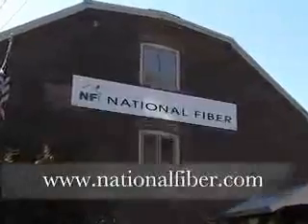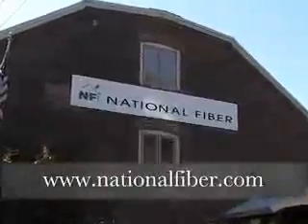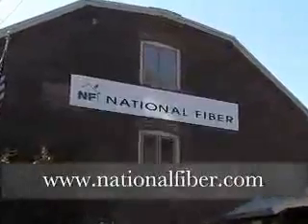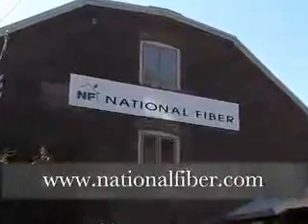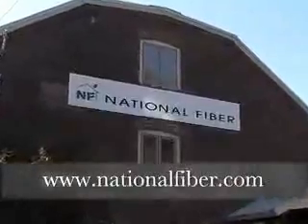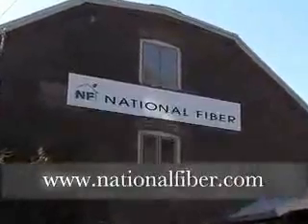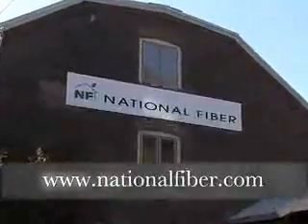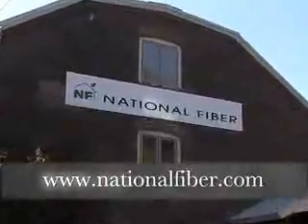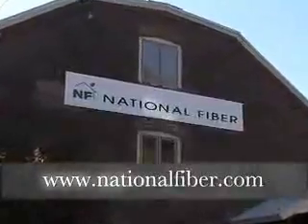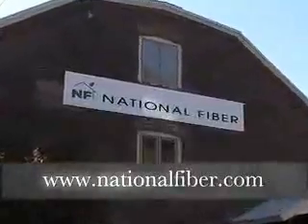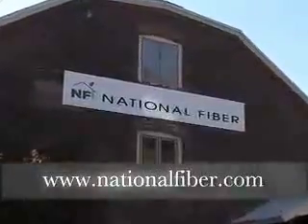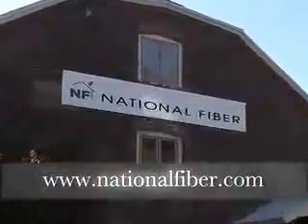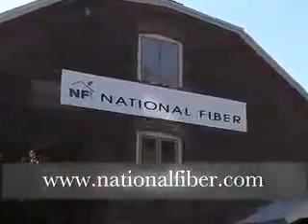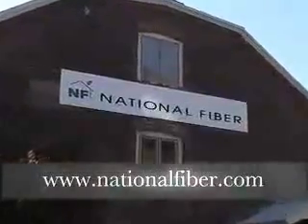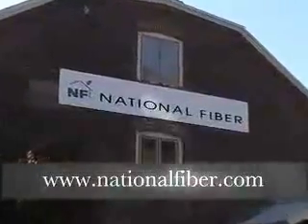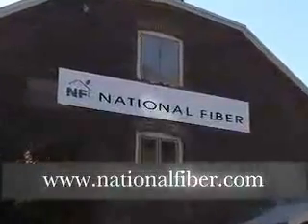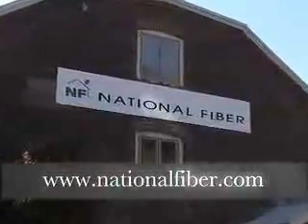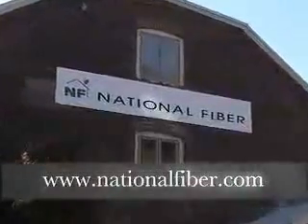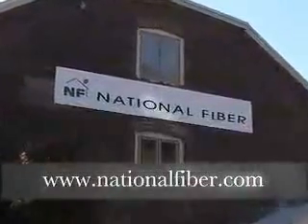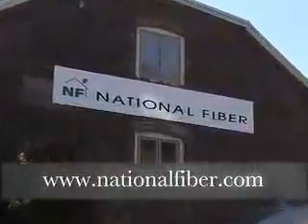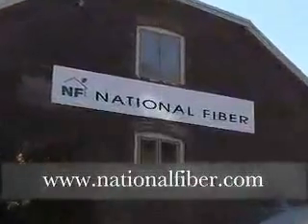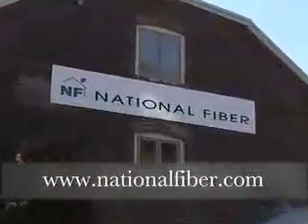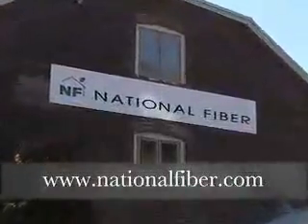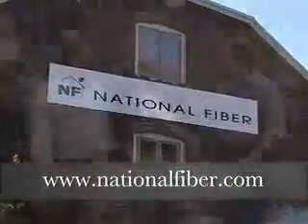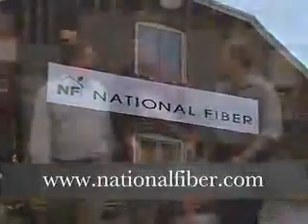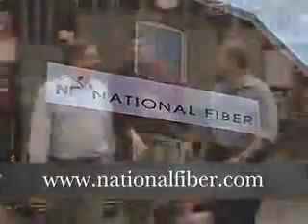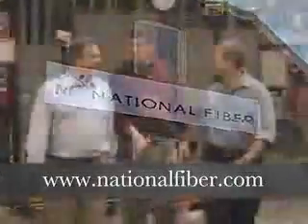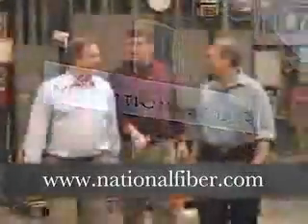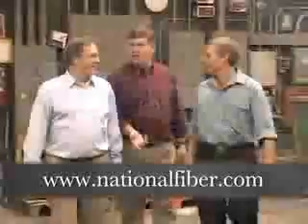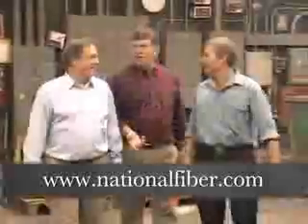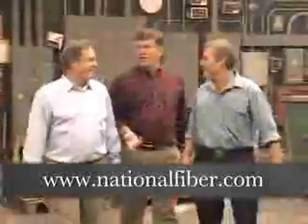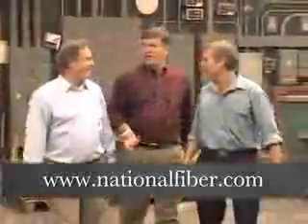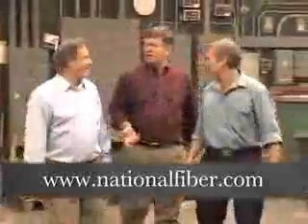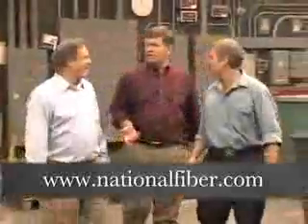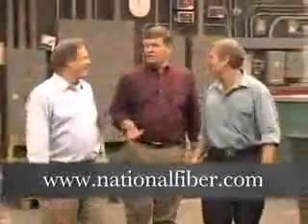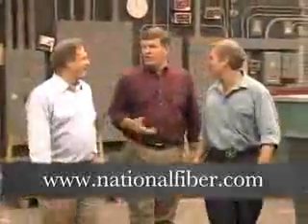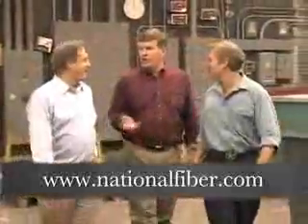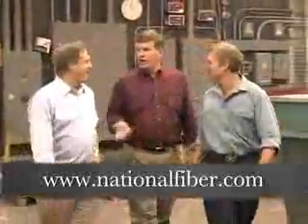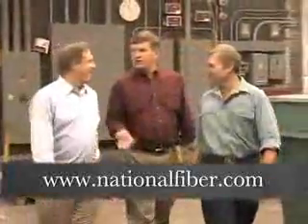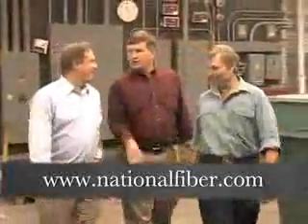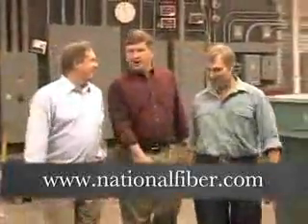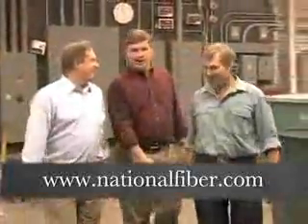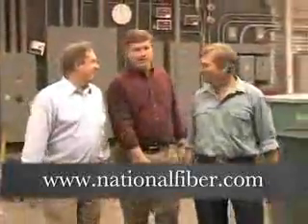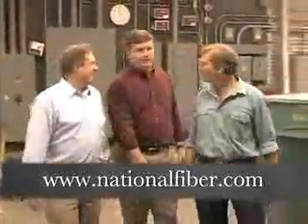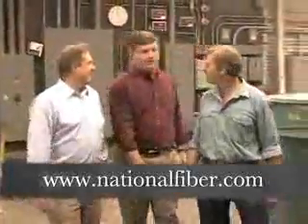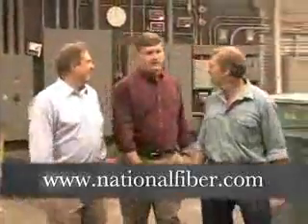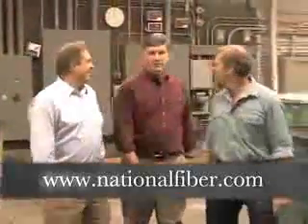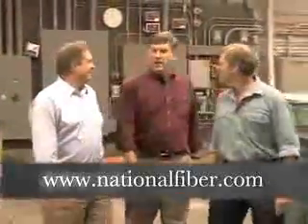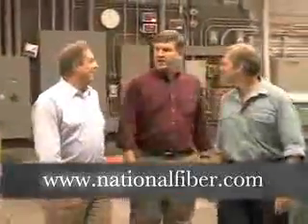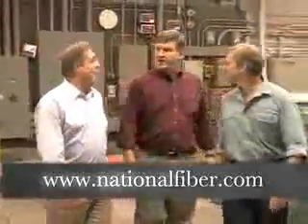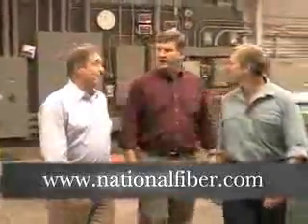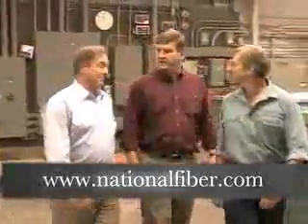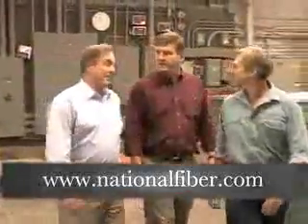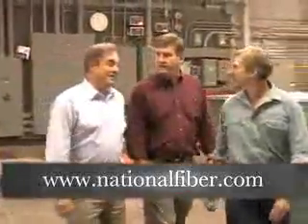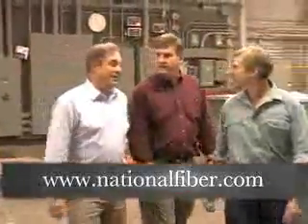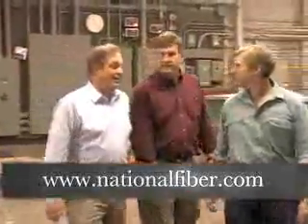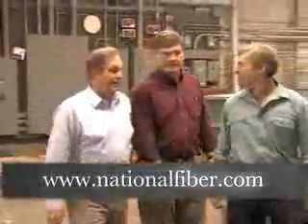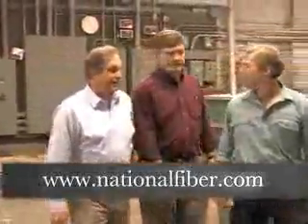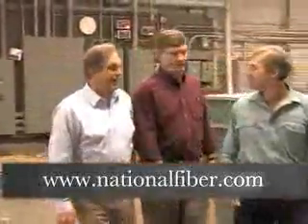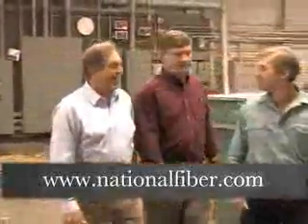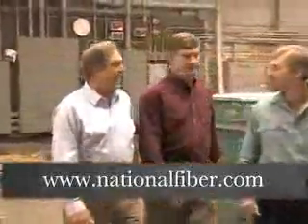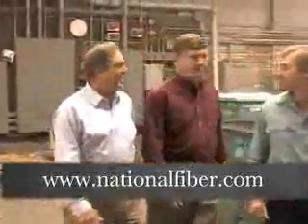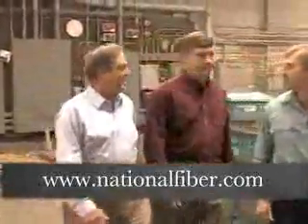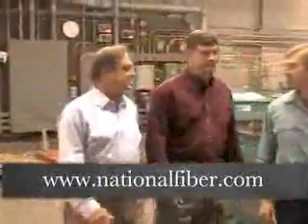To learn more about this story, please visit www.NationalFiber.com. Thank you.